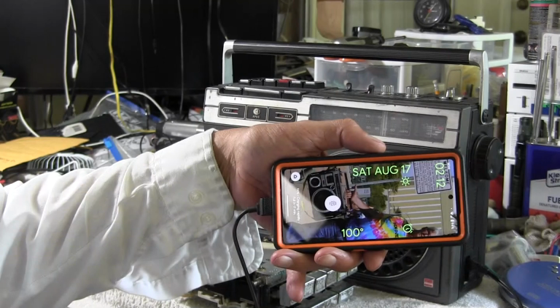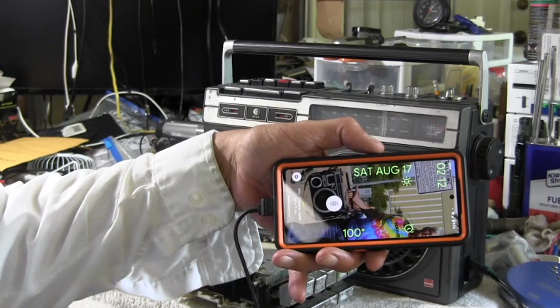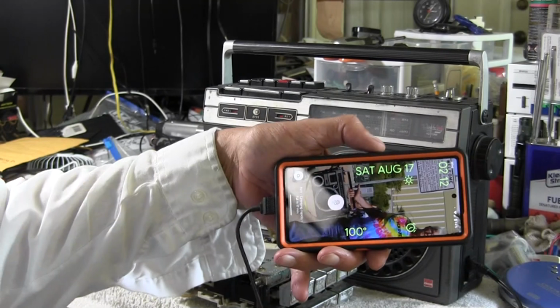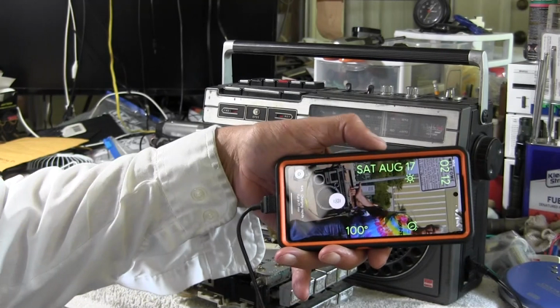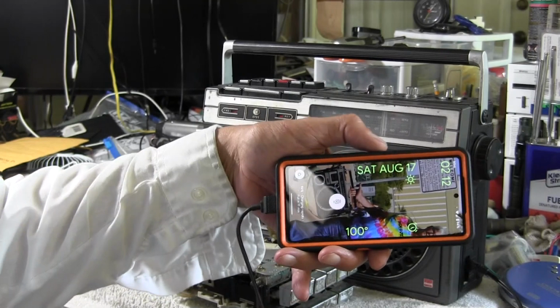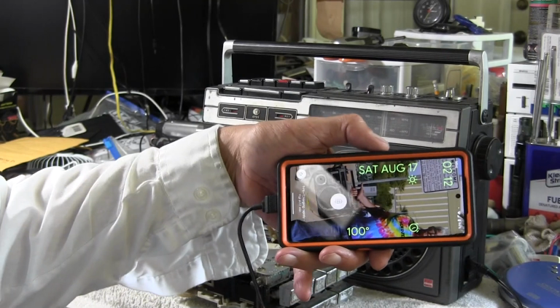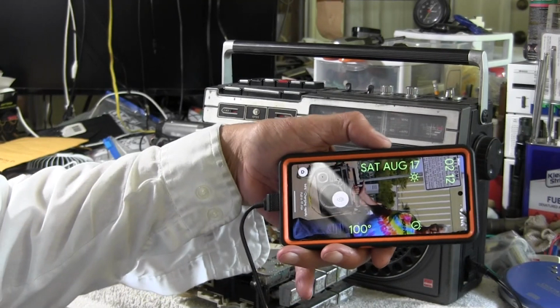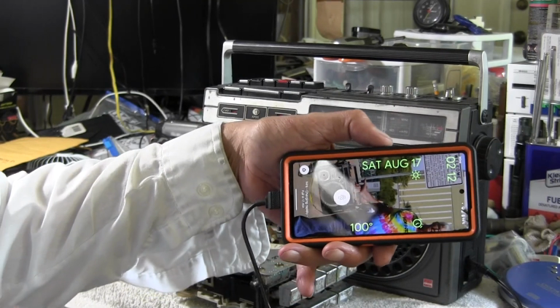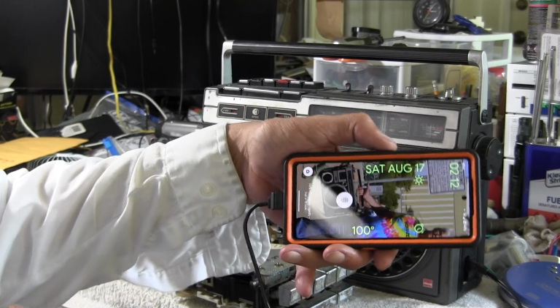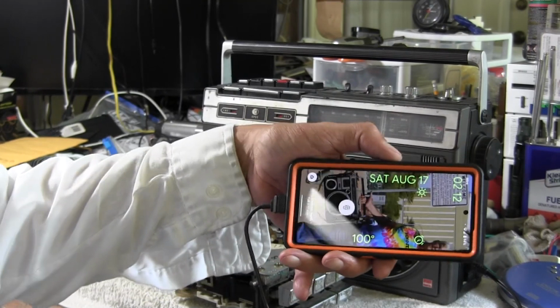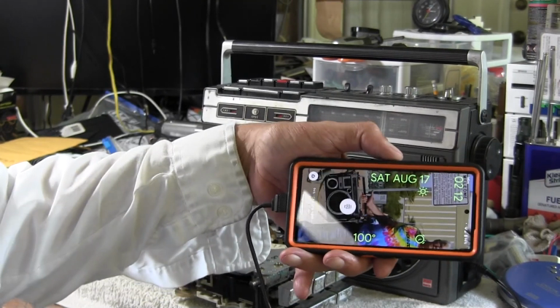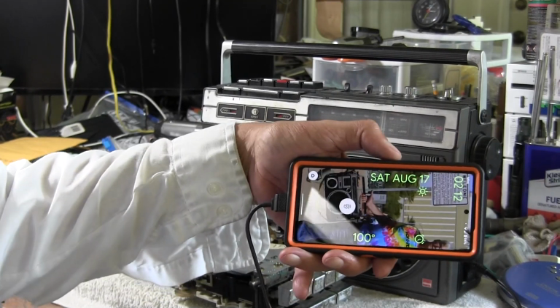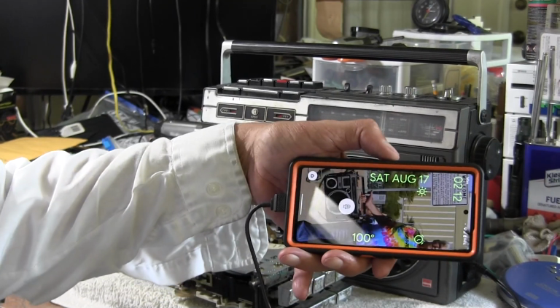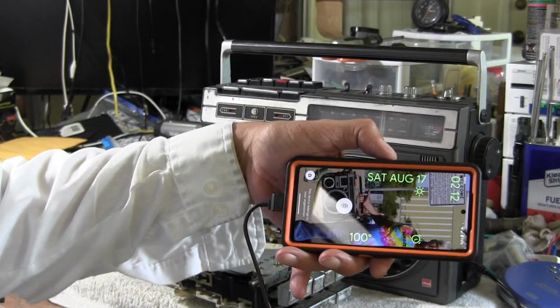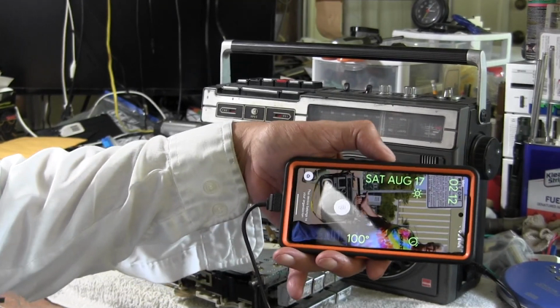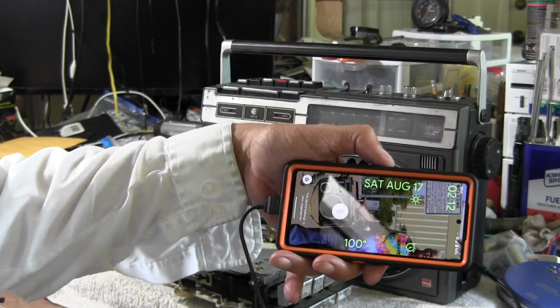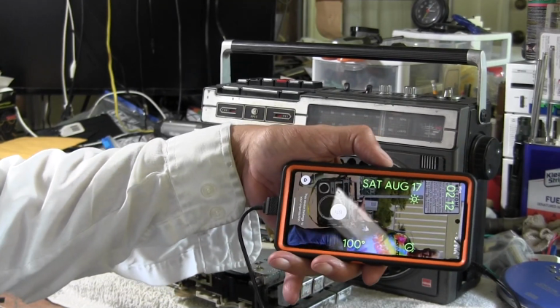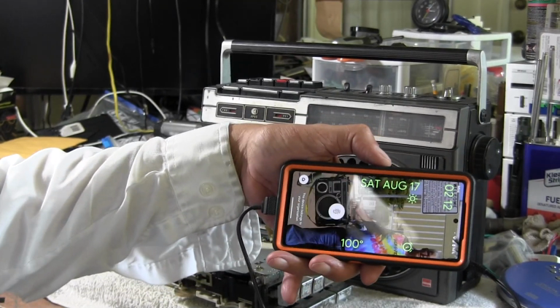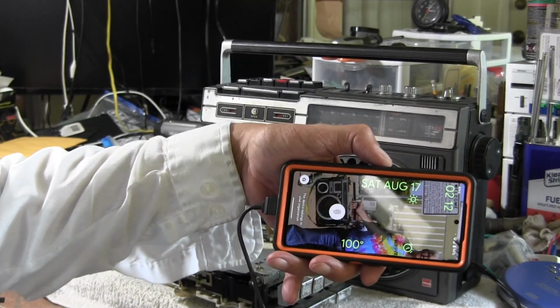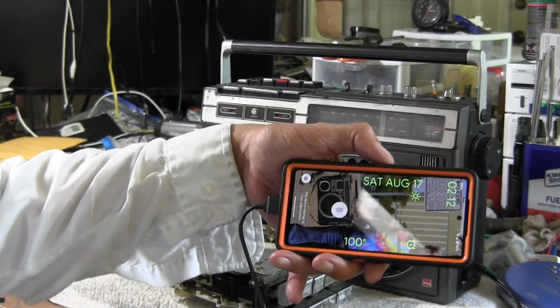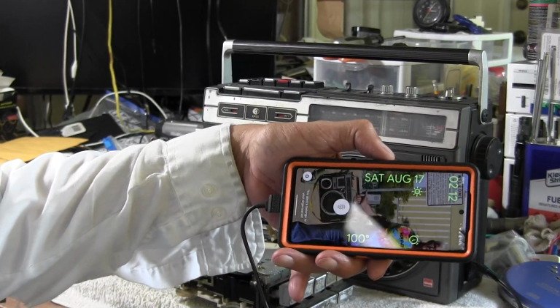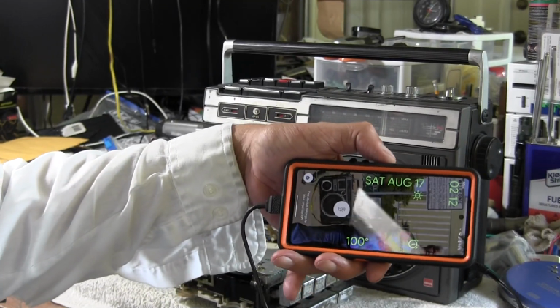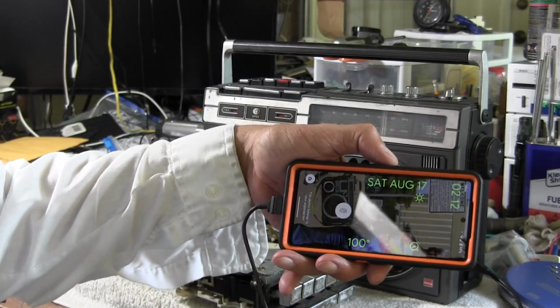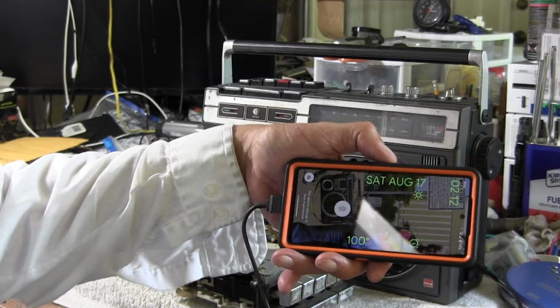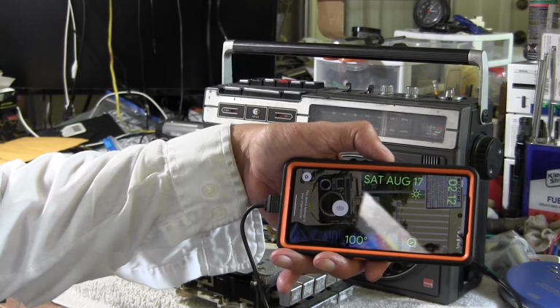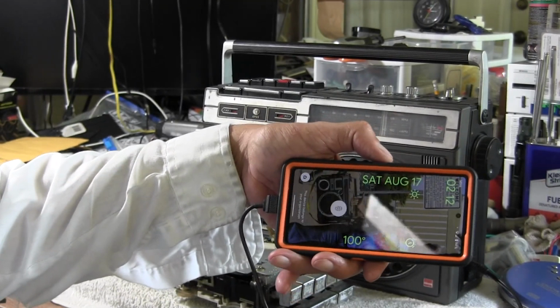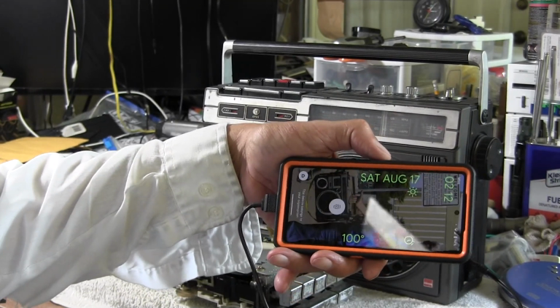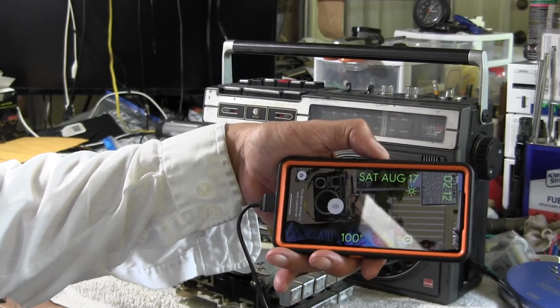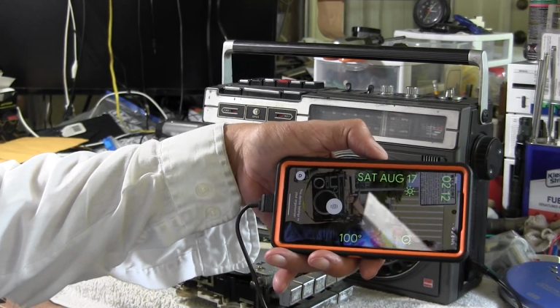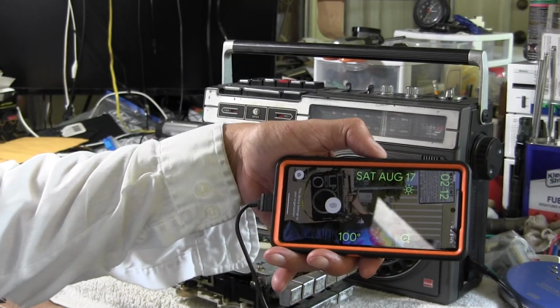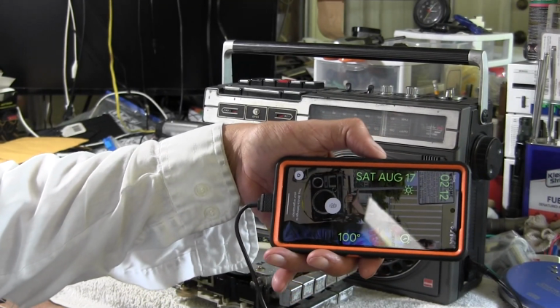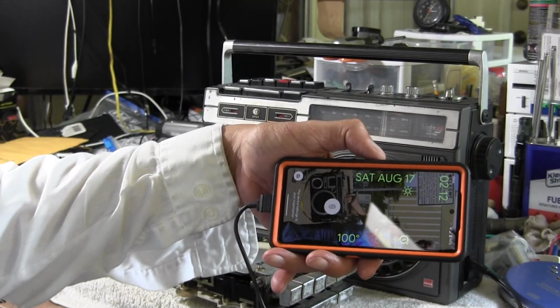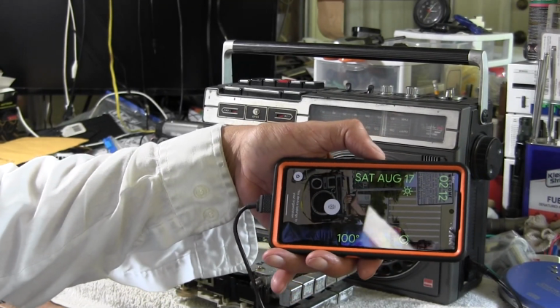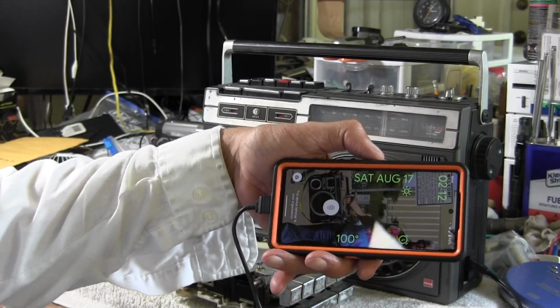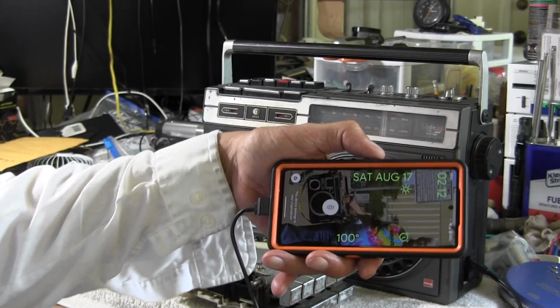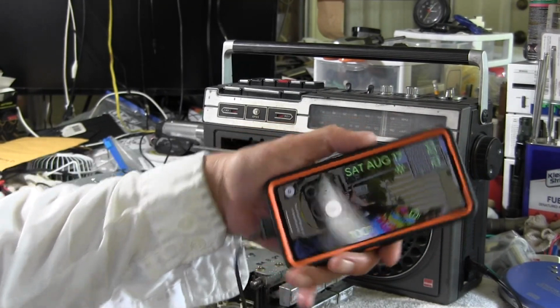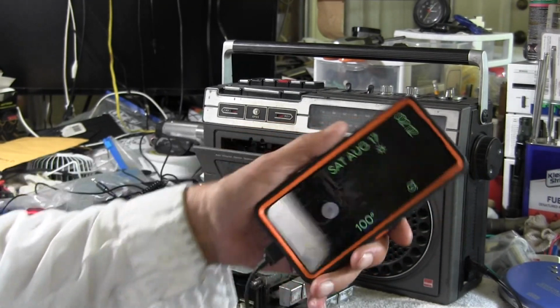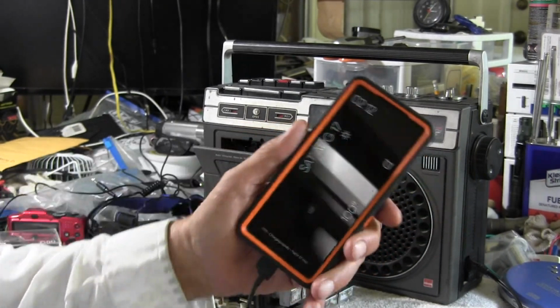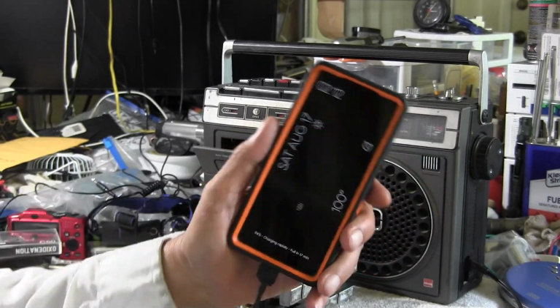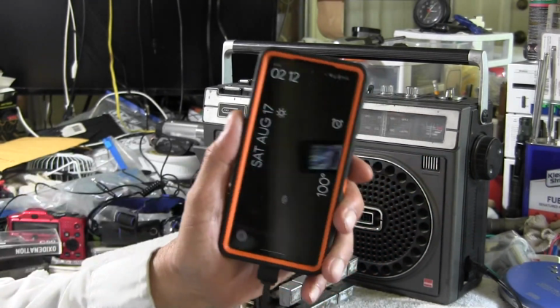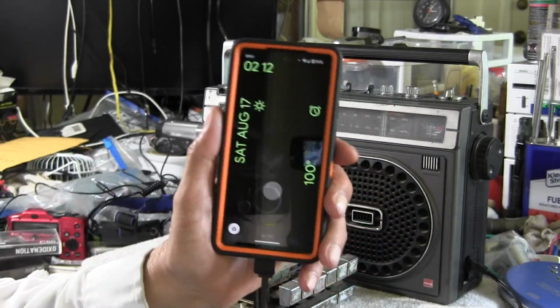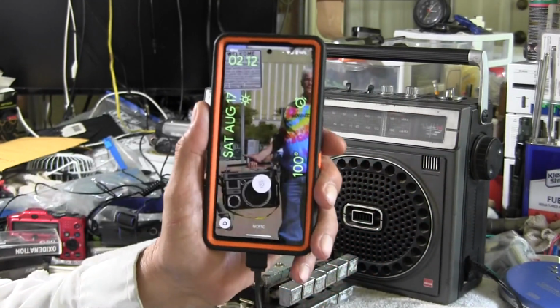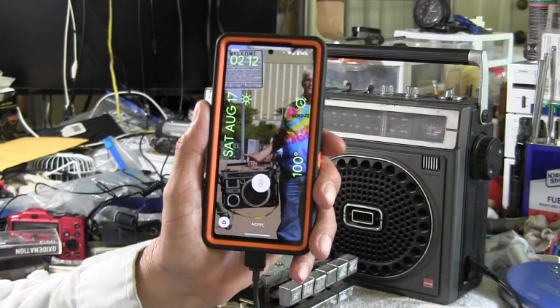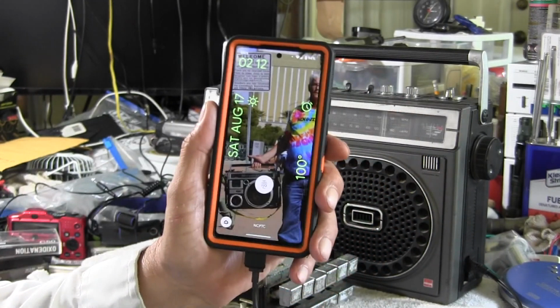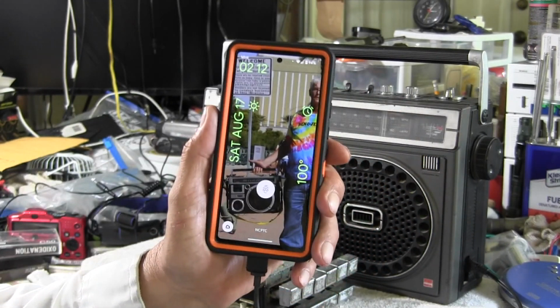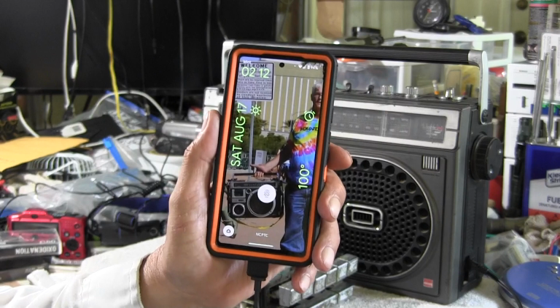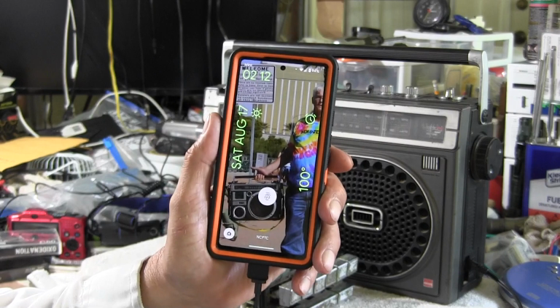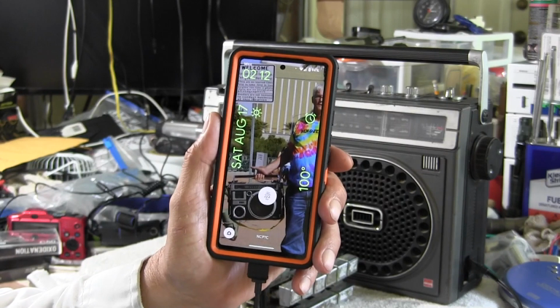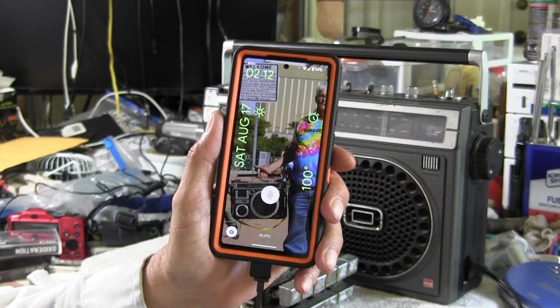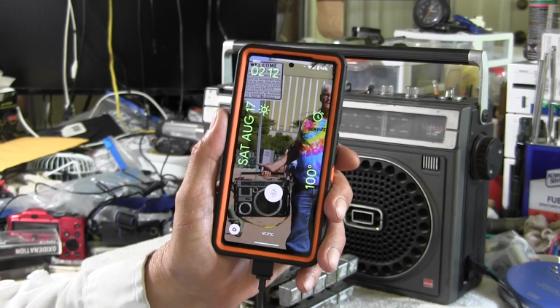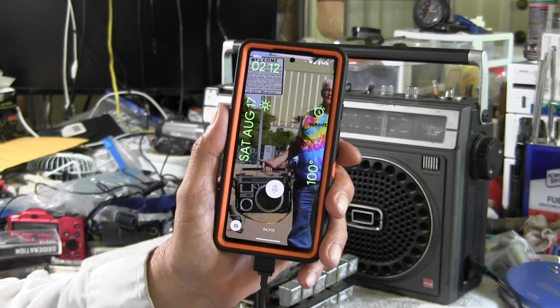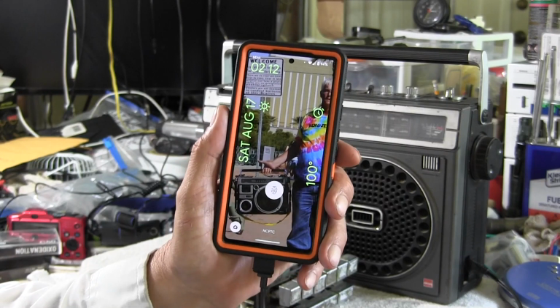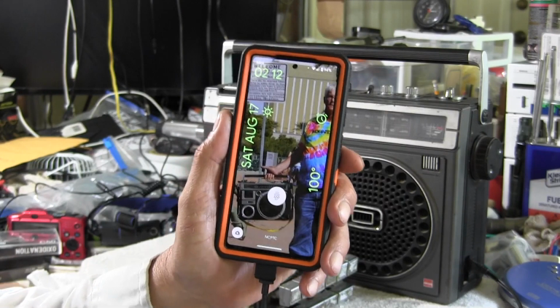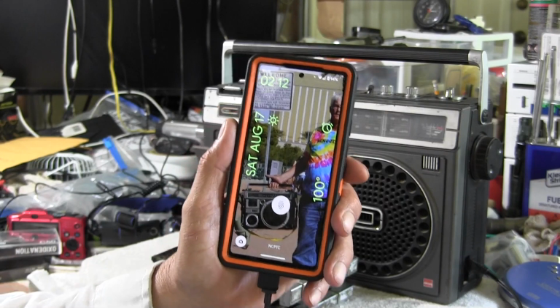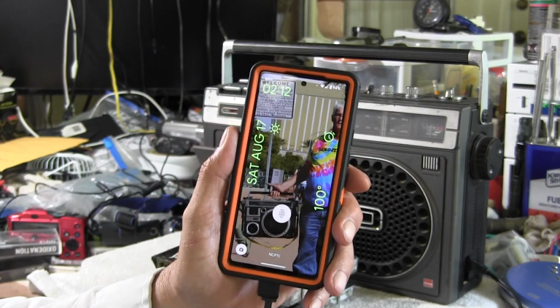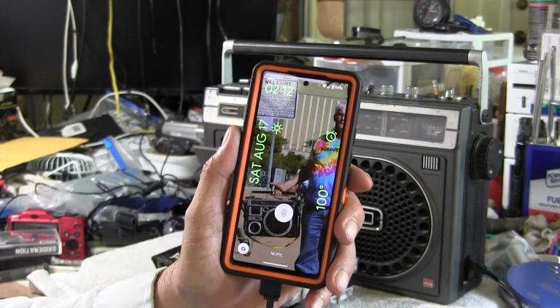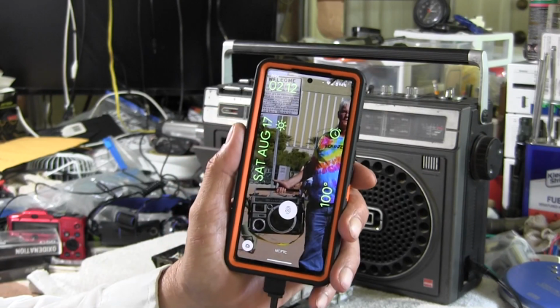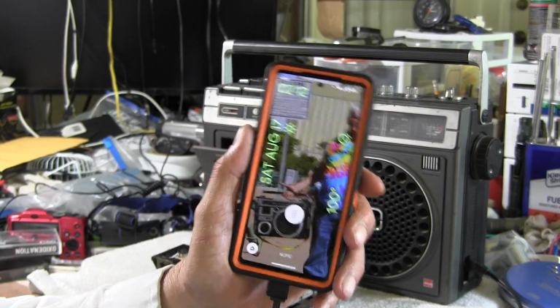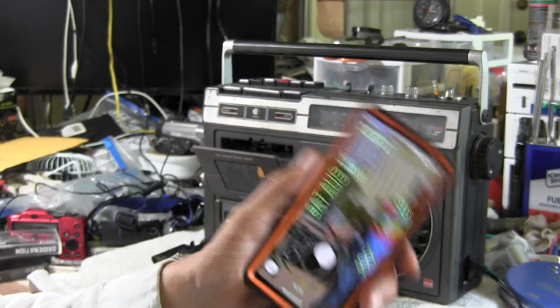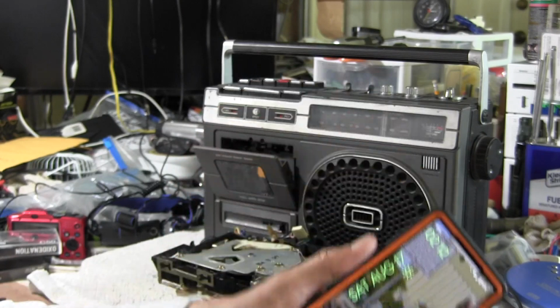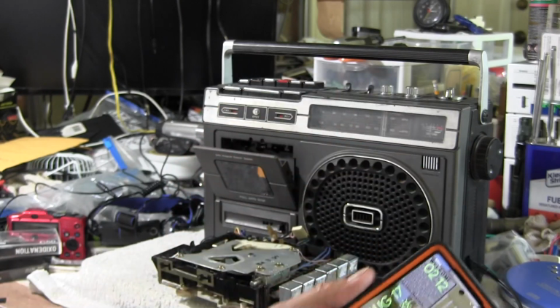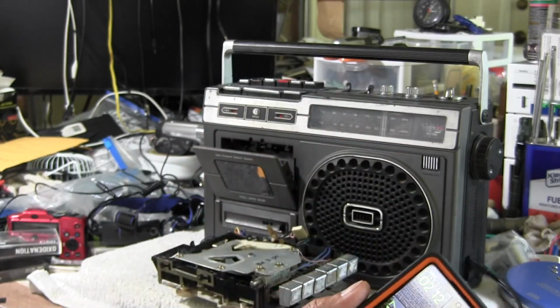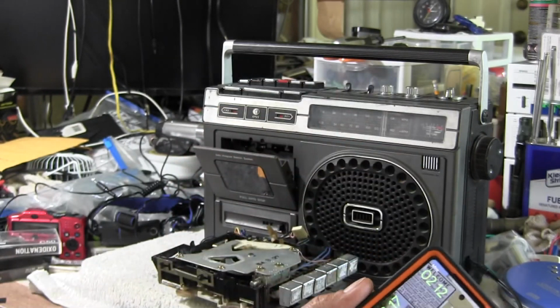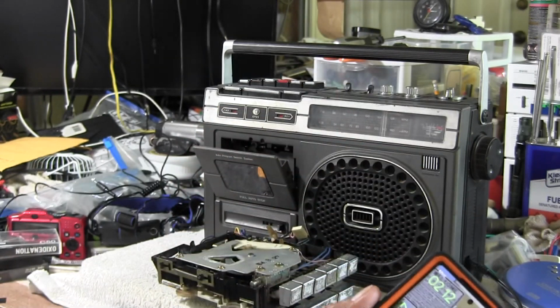Okay, so it's Saturday, 17 August 2024, 2:12 in the afternoon. Alright, got that?